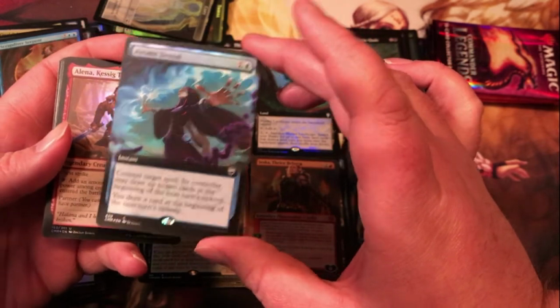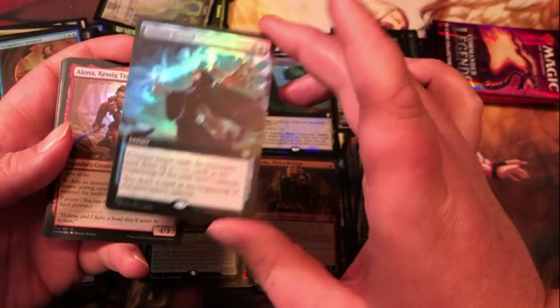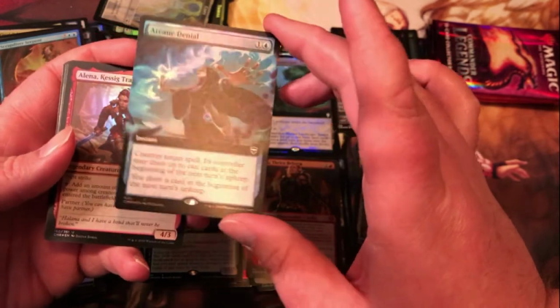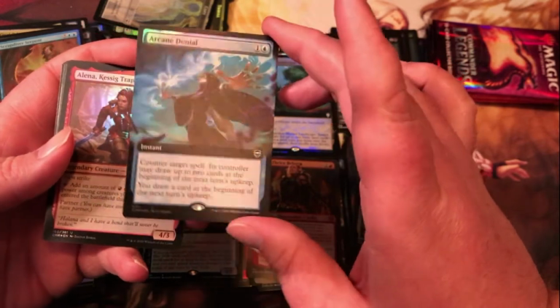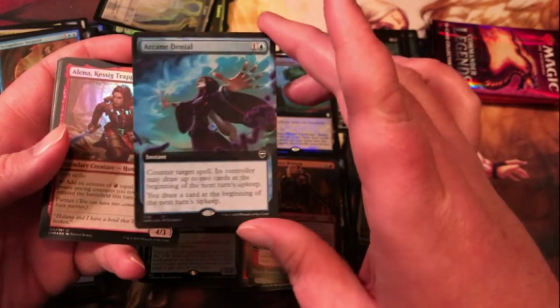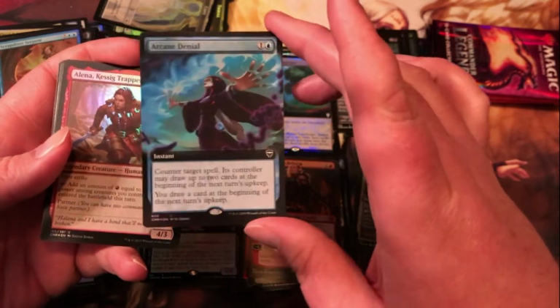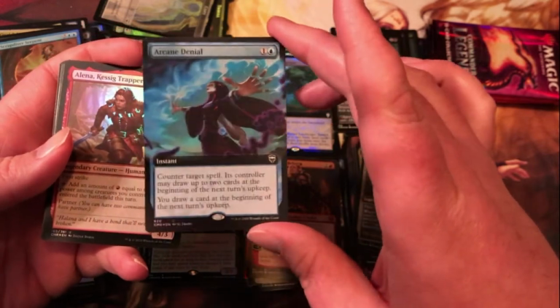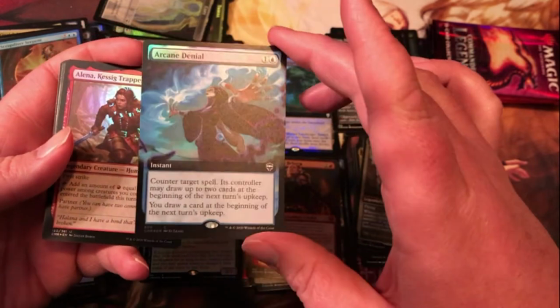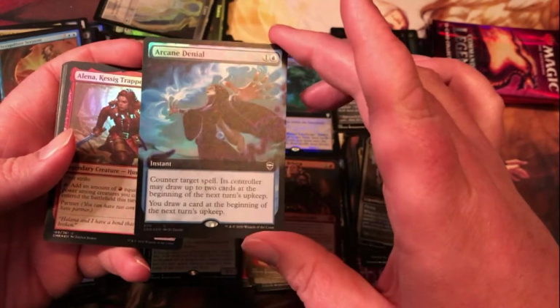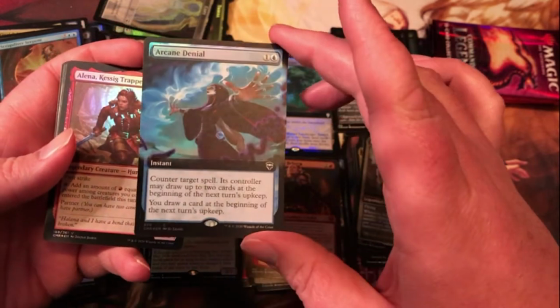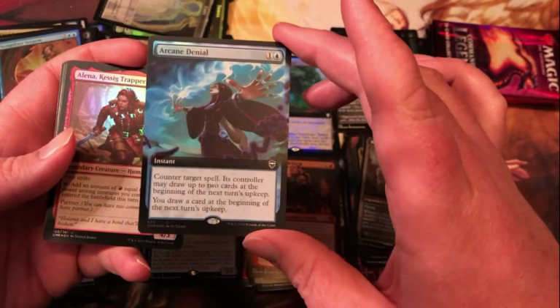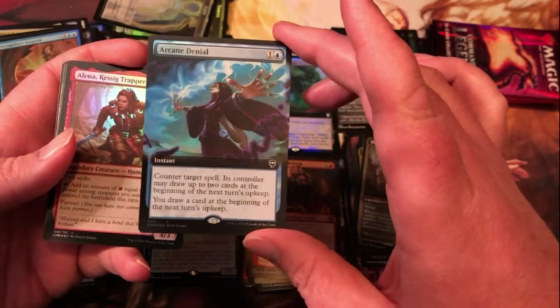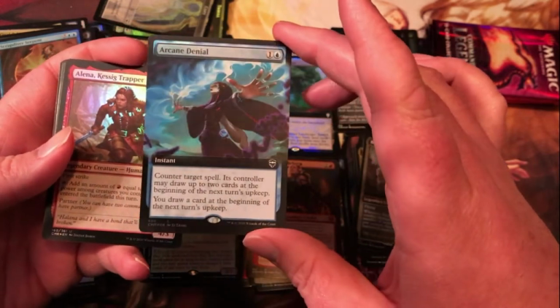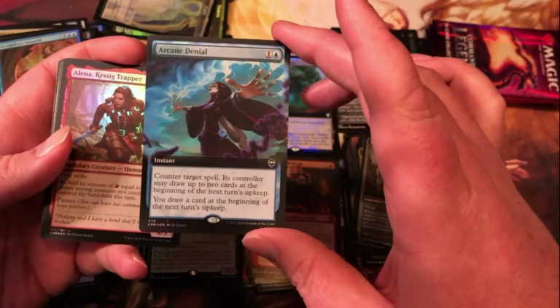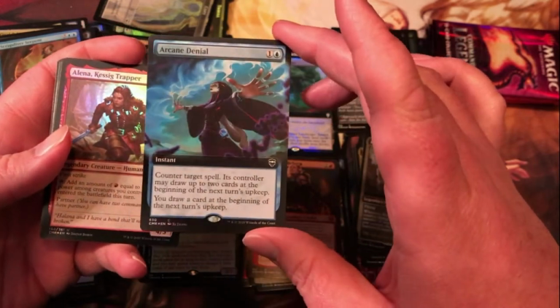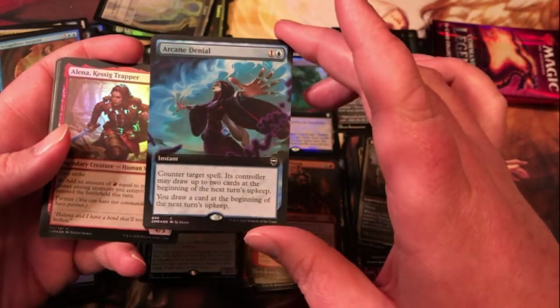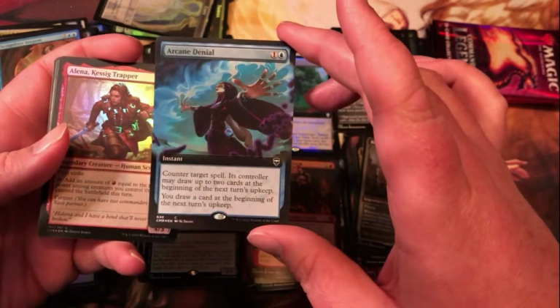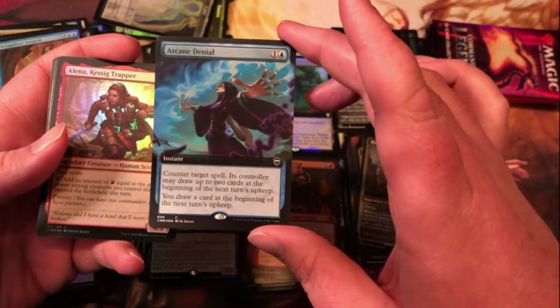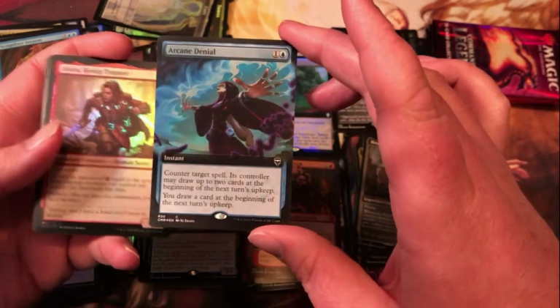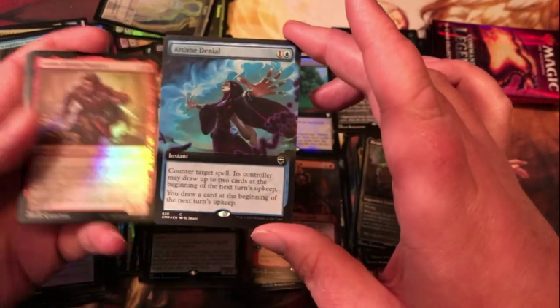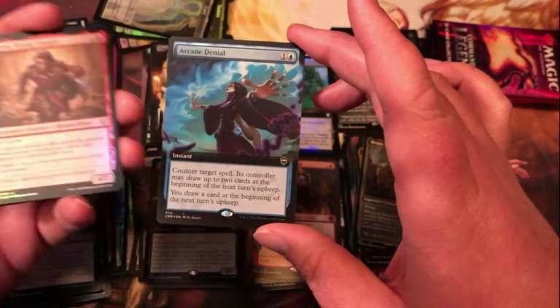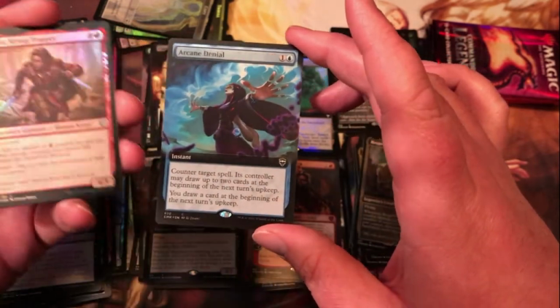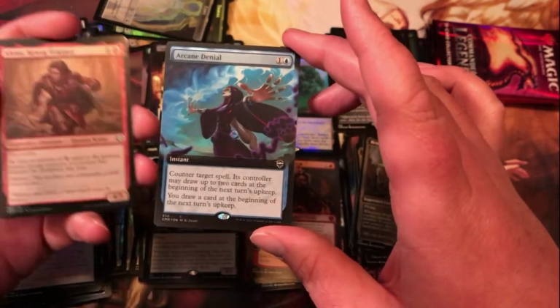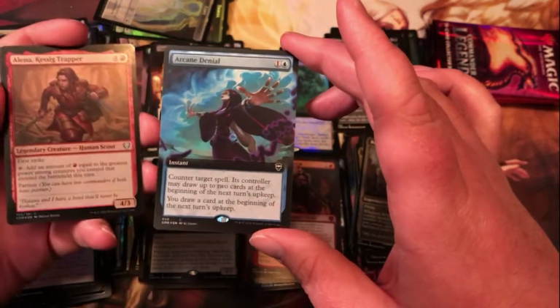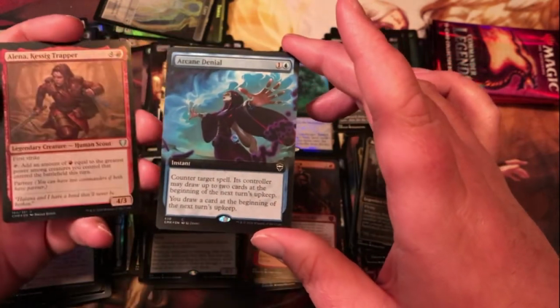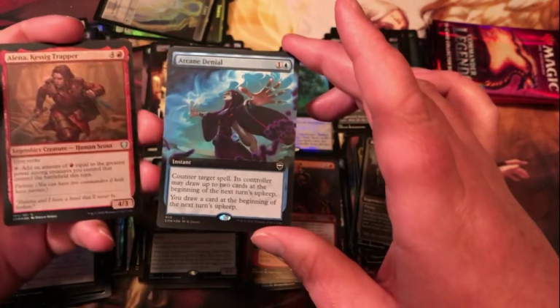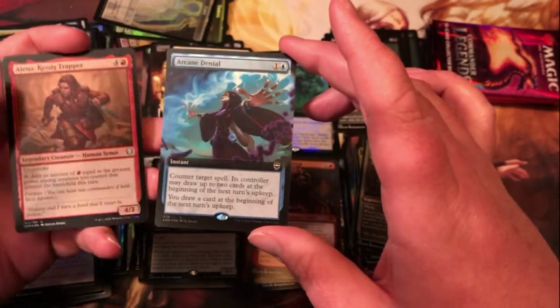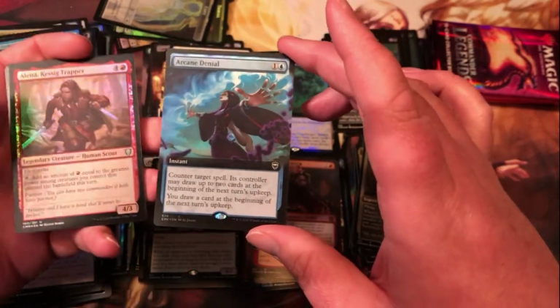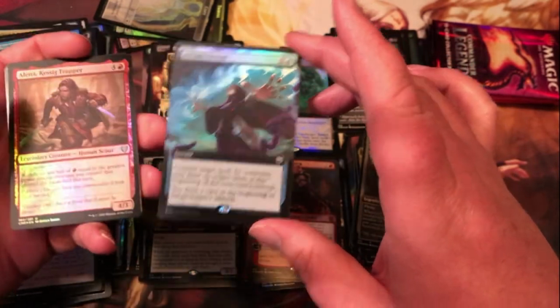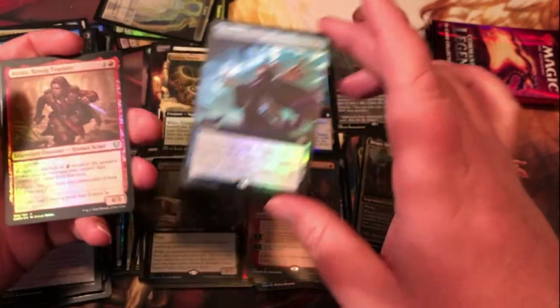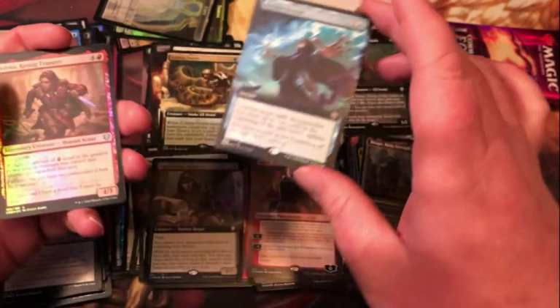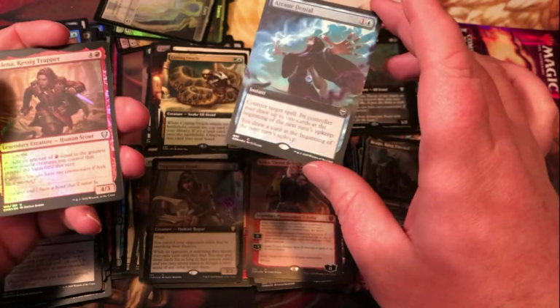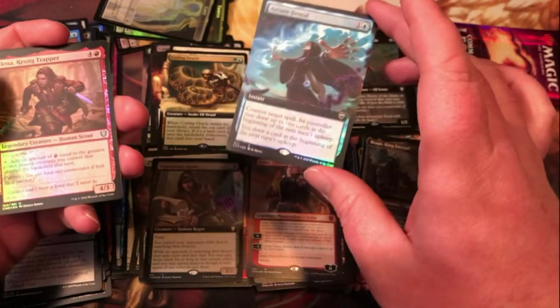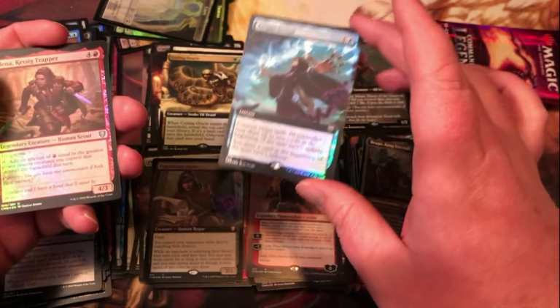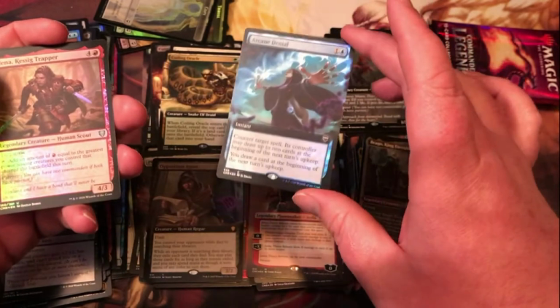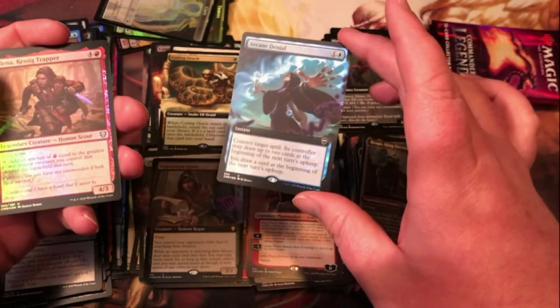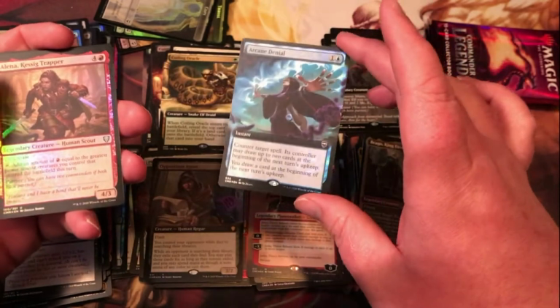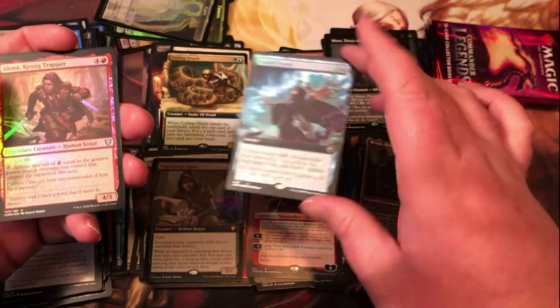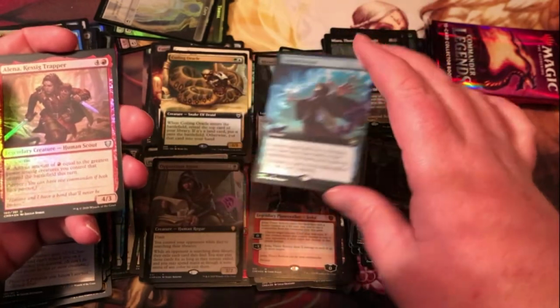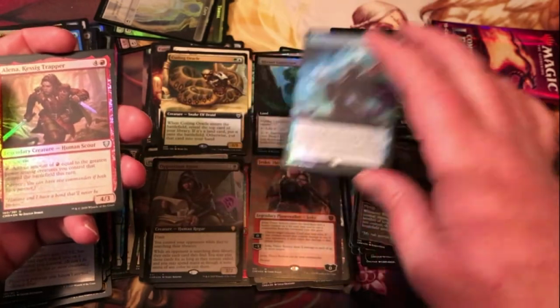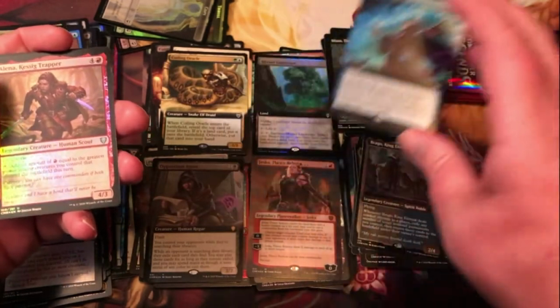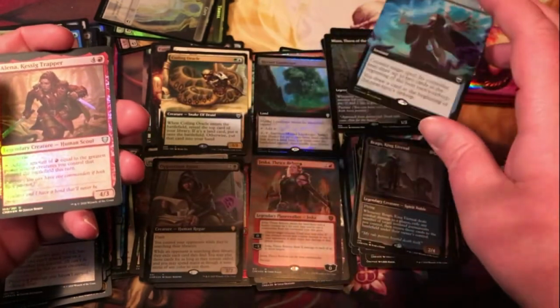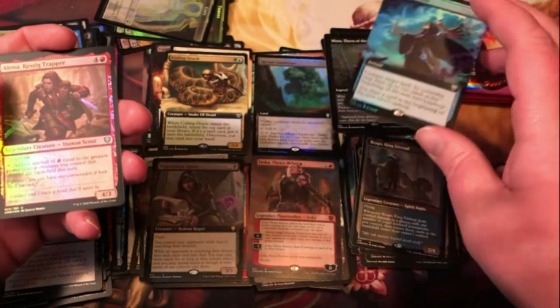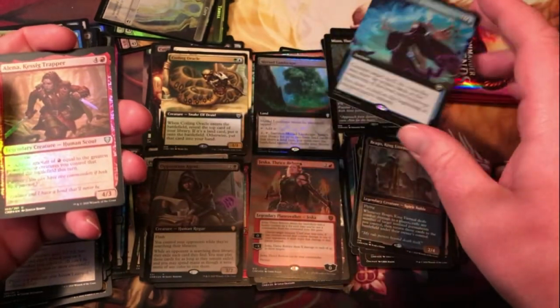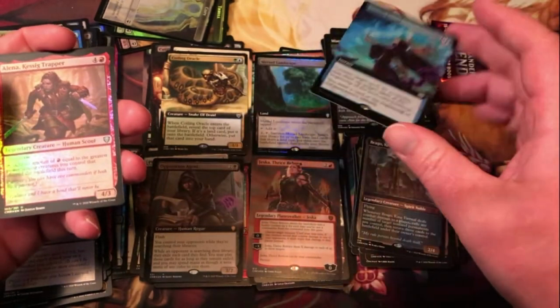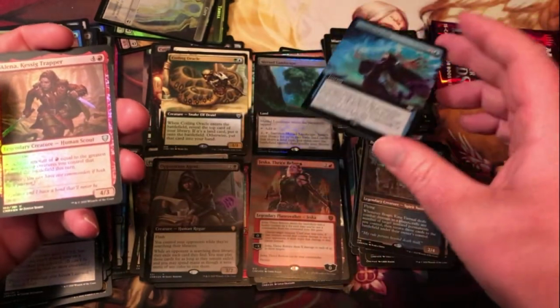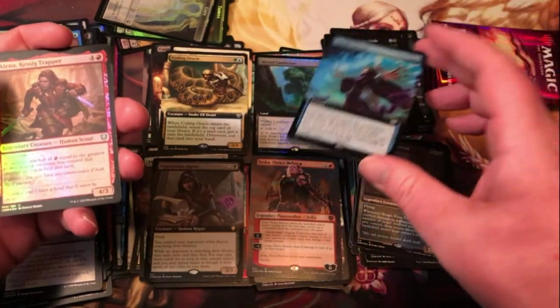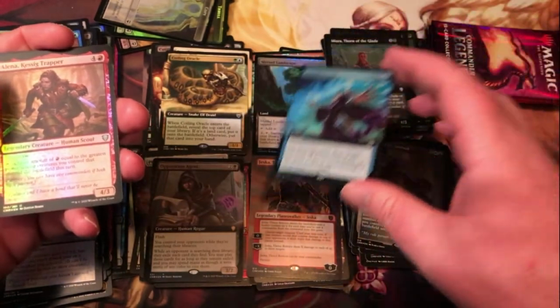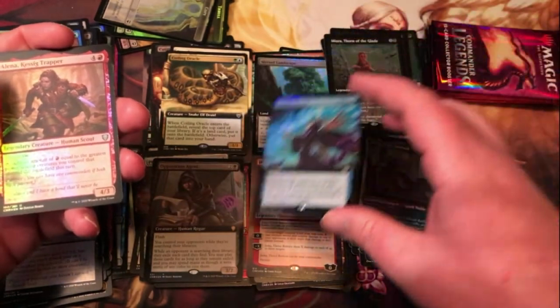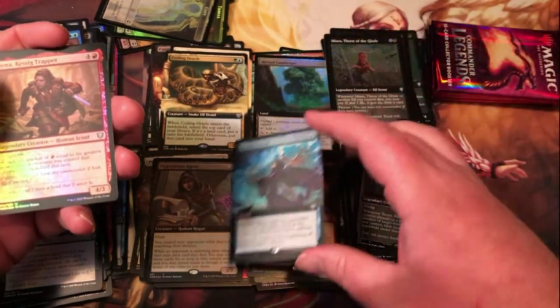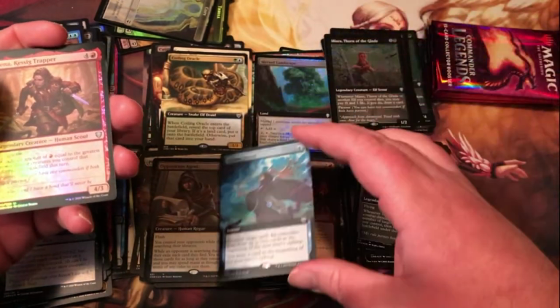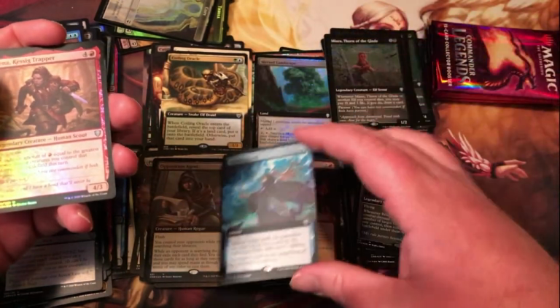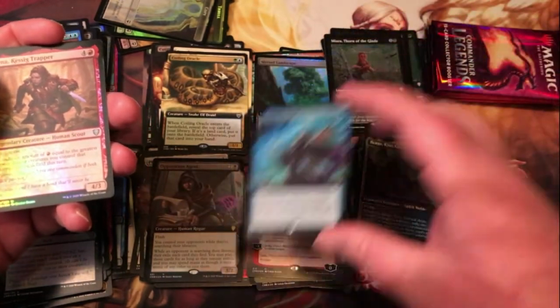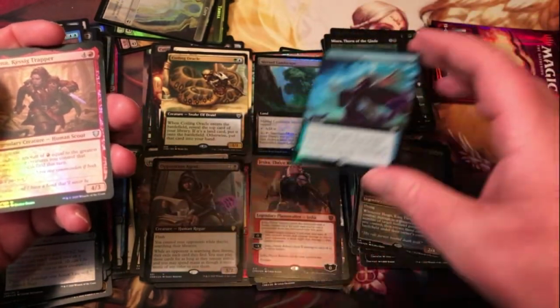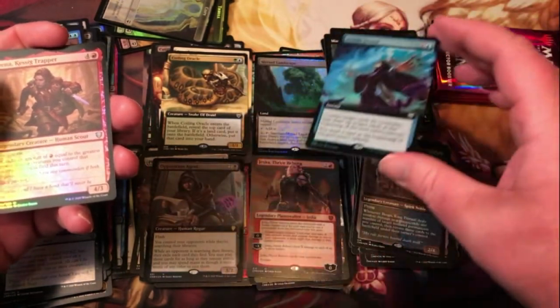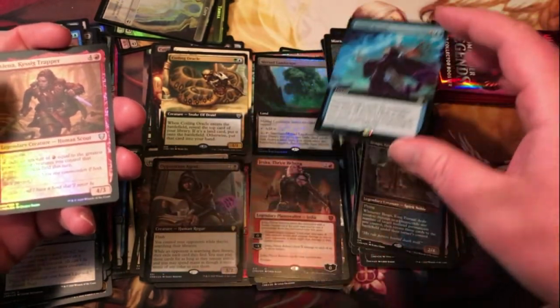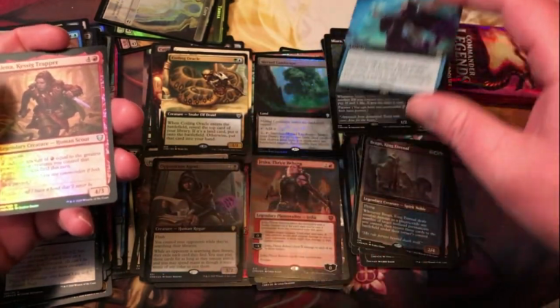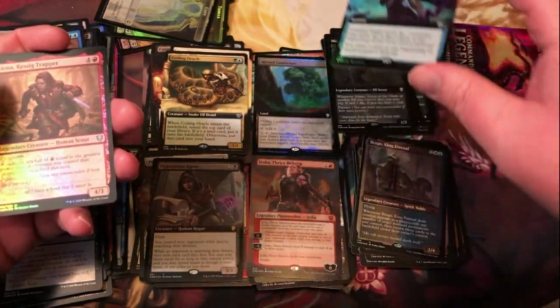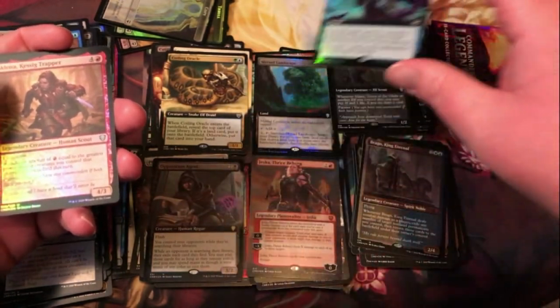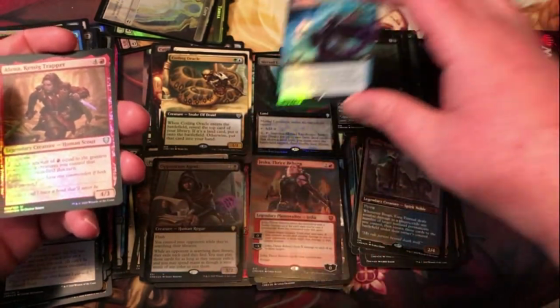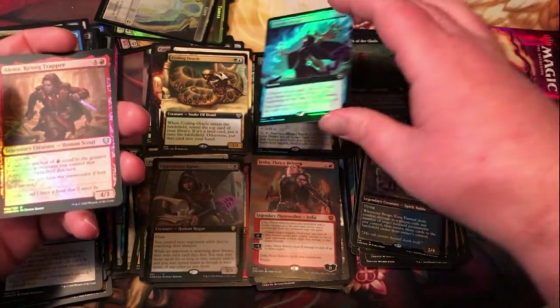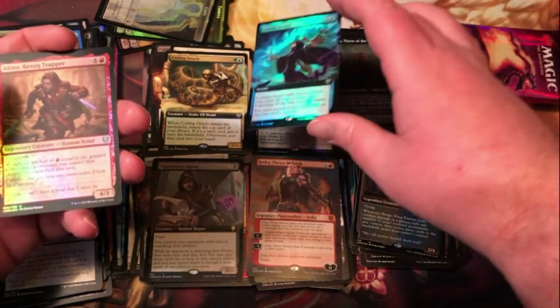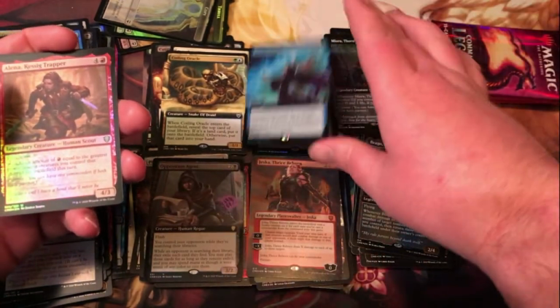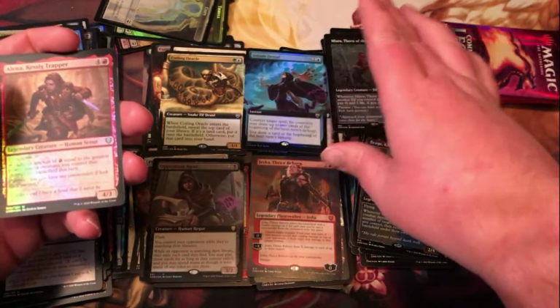Extended art foil — I've never been a fan of Arcane Denial; I mean it gets you one card but it gives your opponent two, unless you do weird things like counter your own spell or shenanigans.